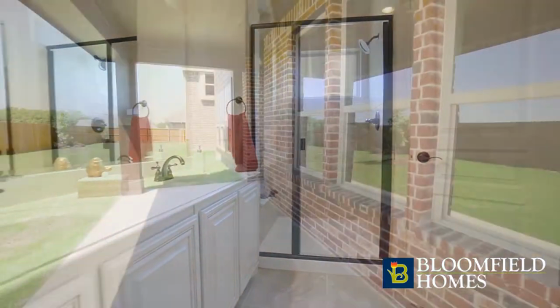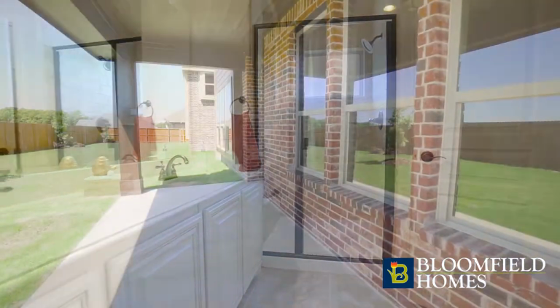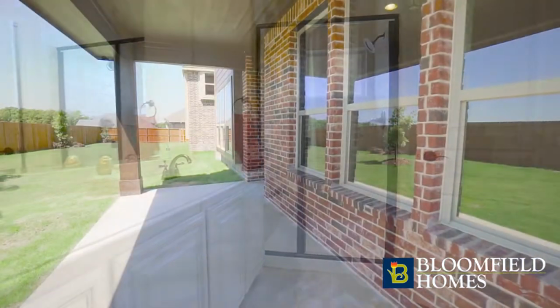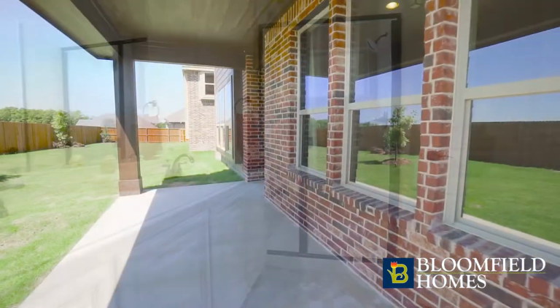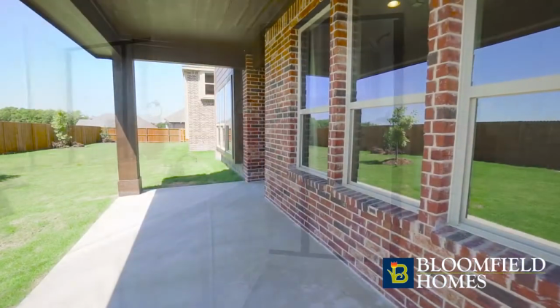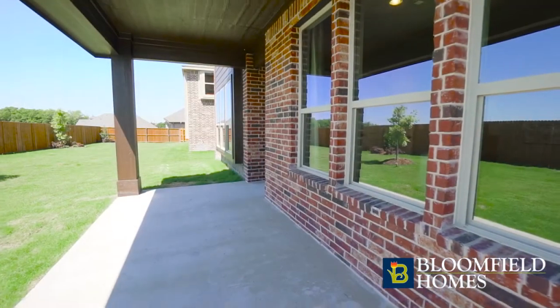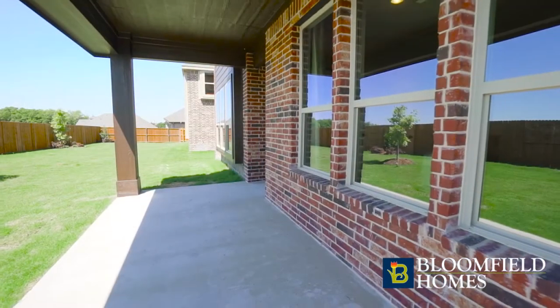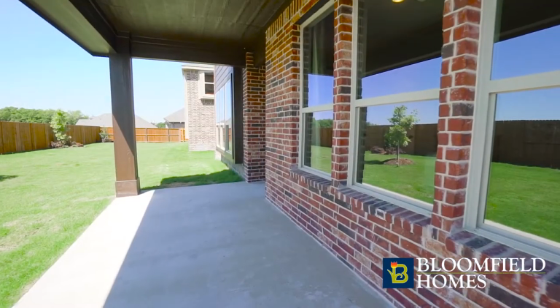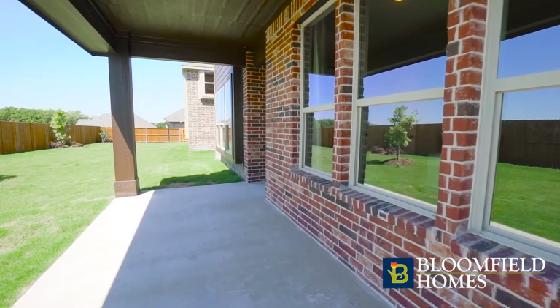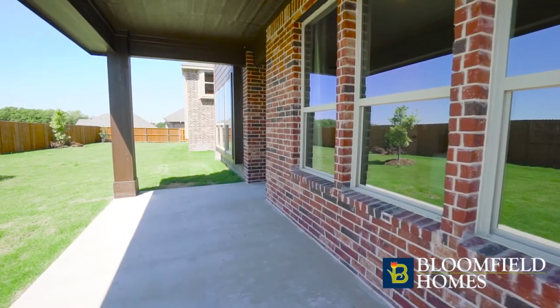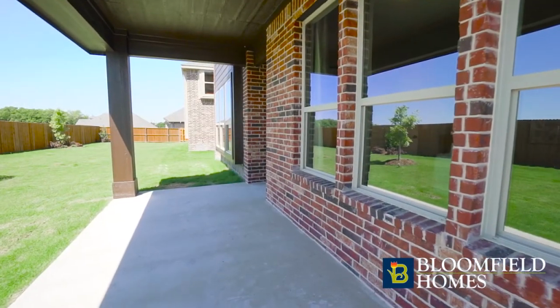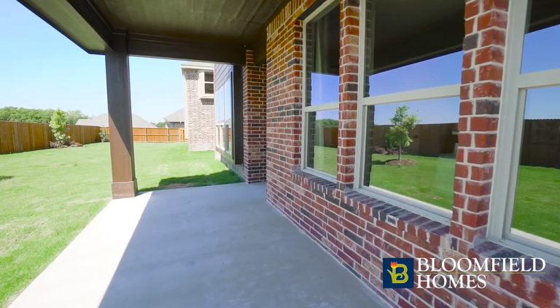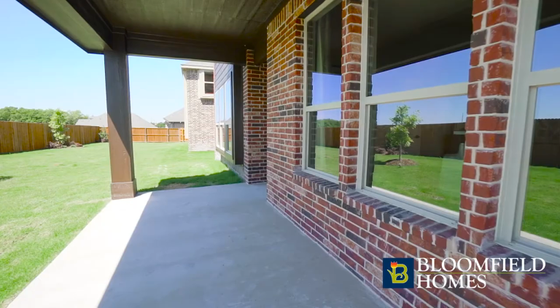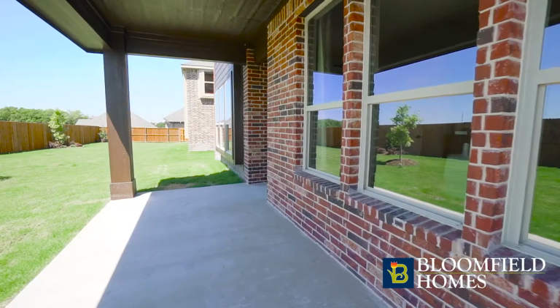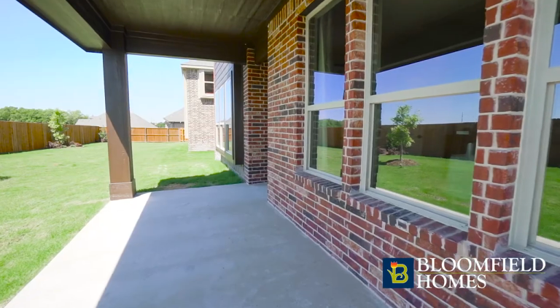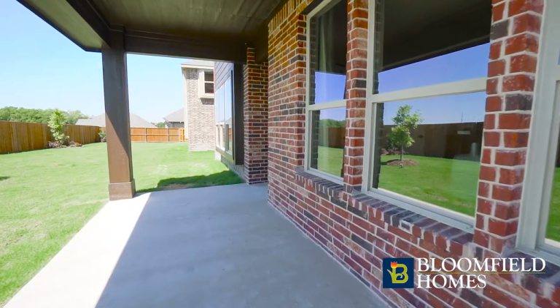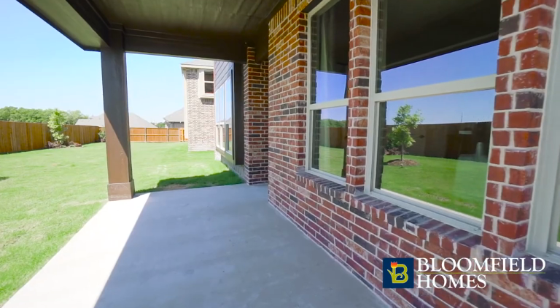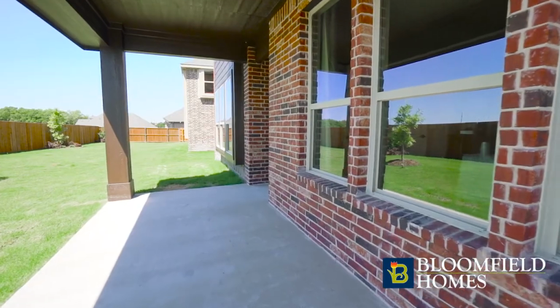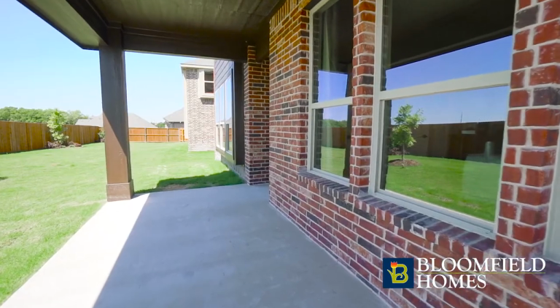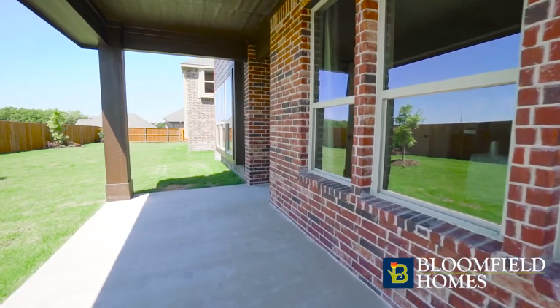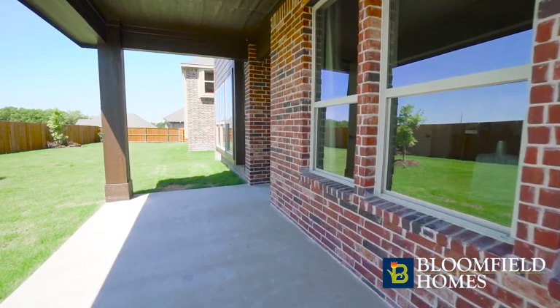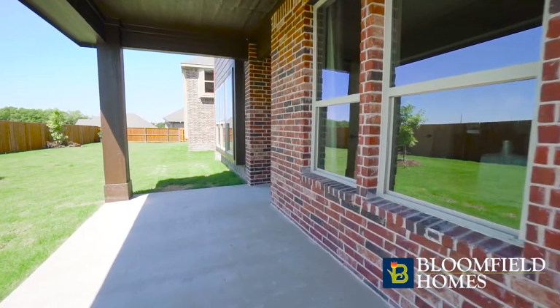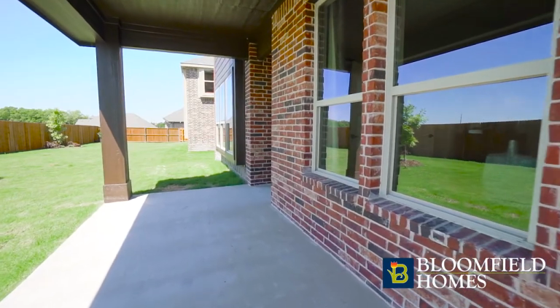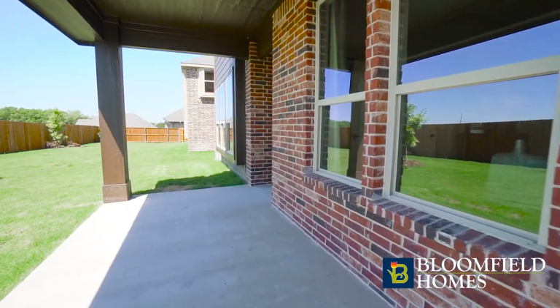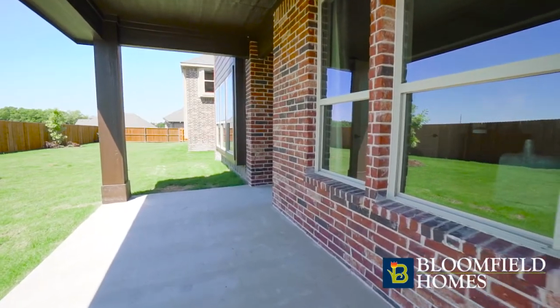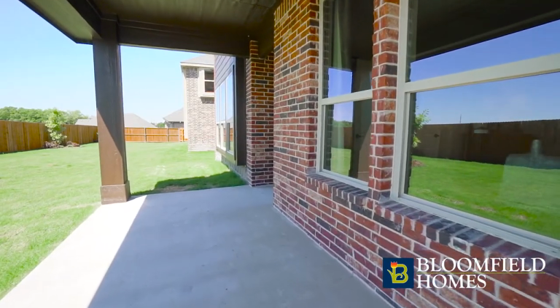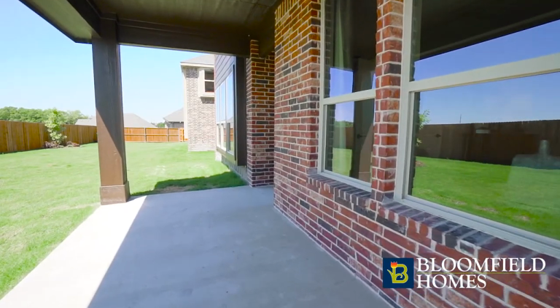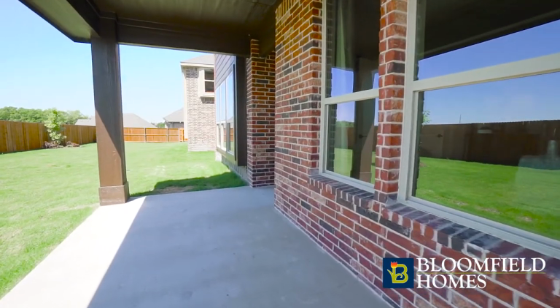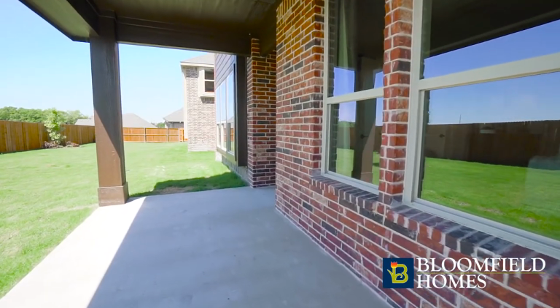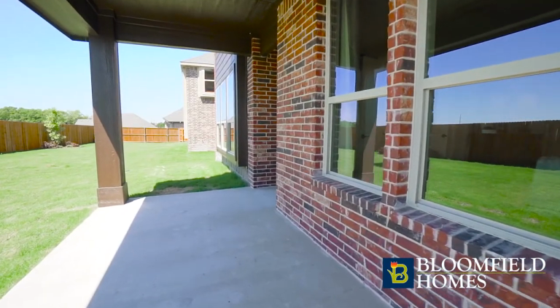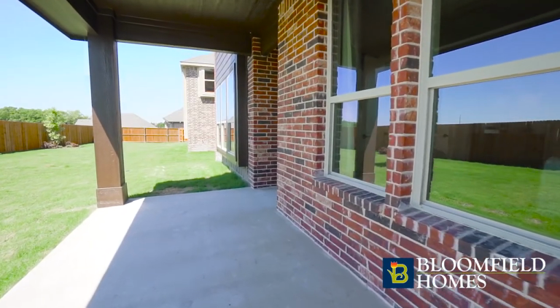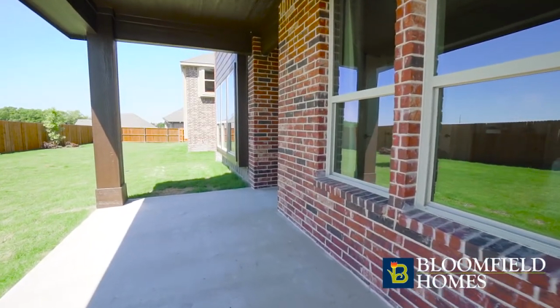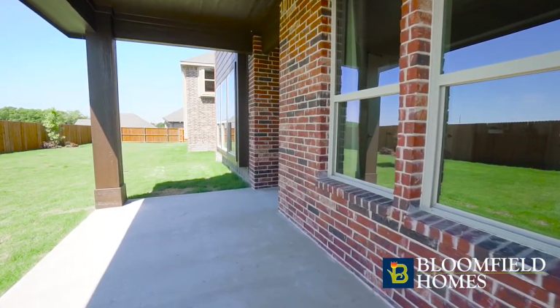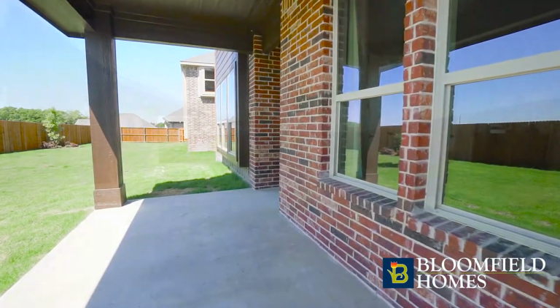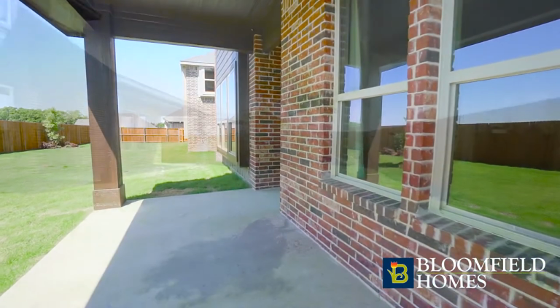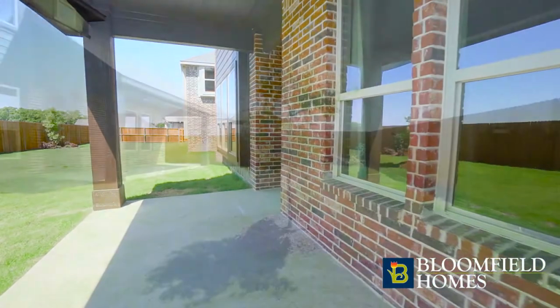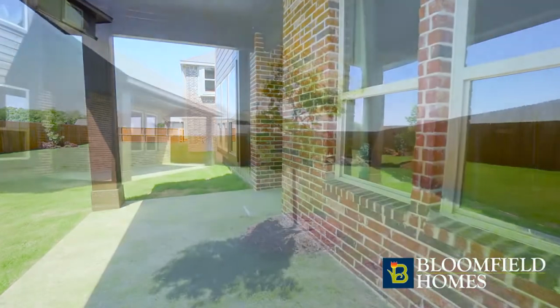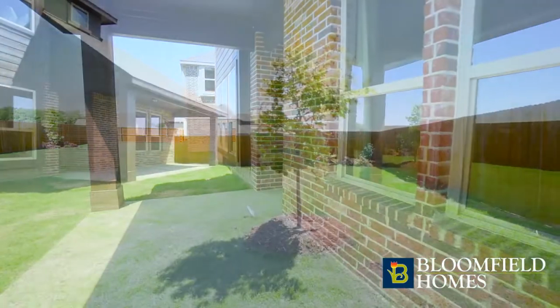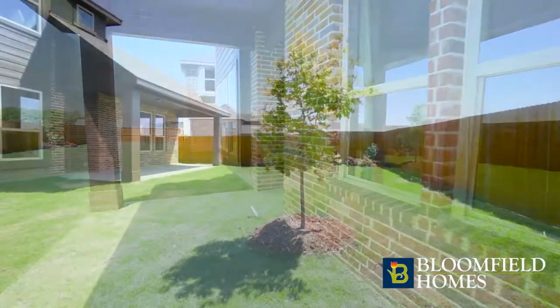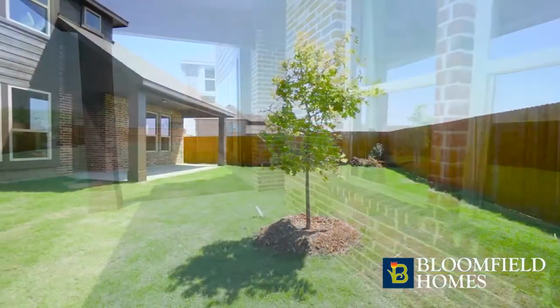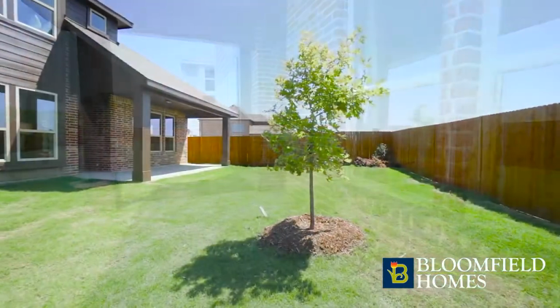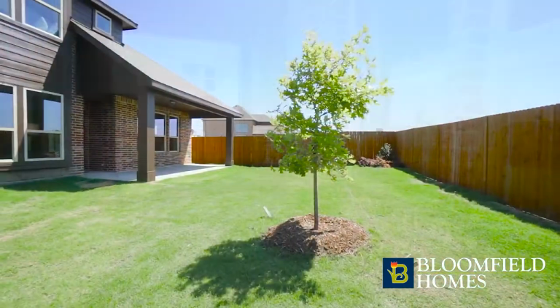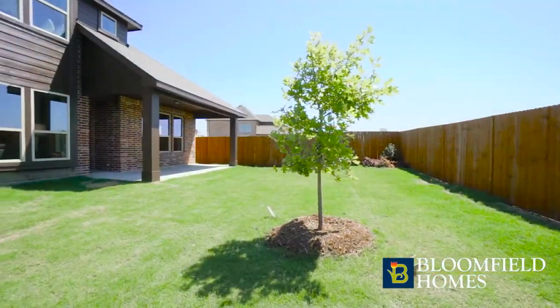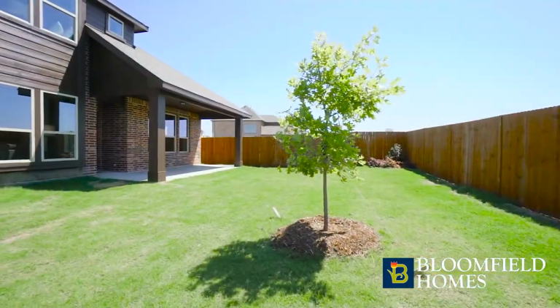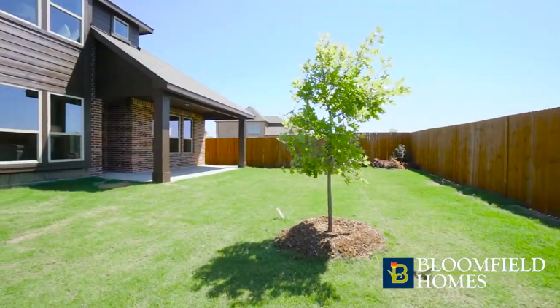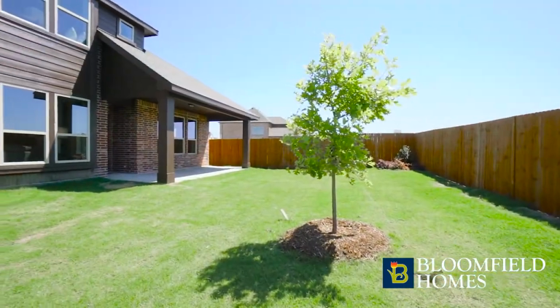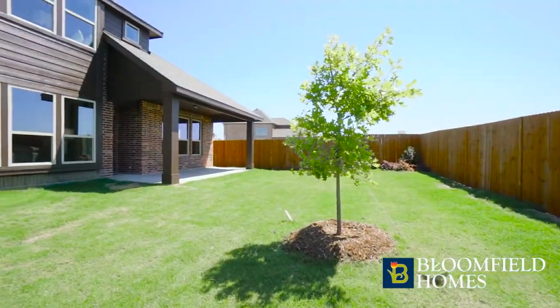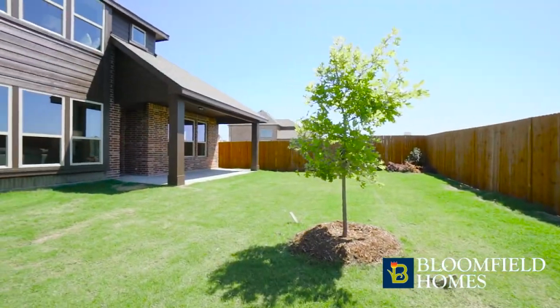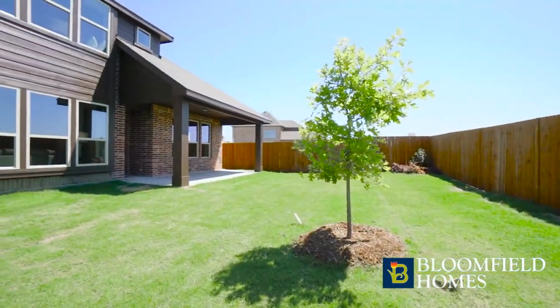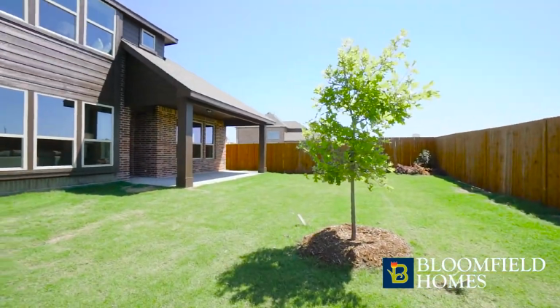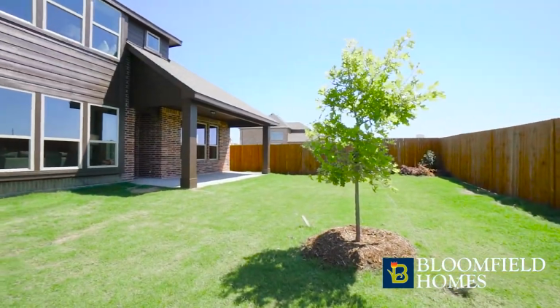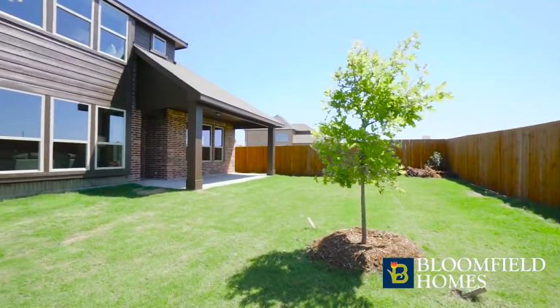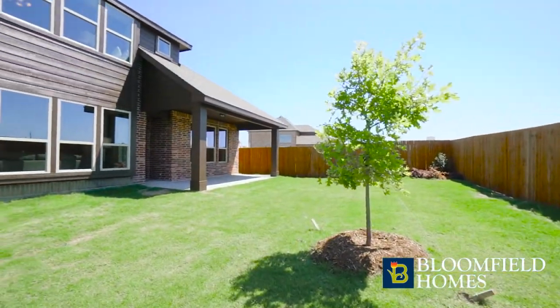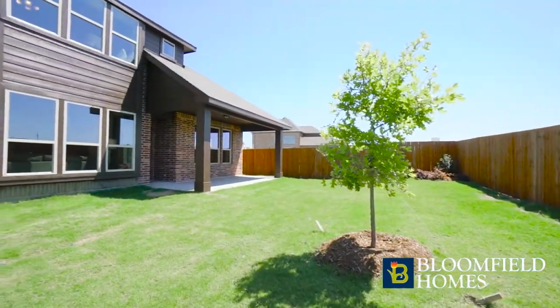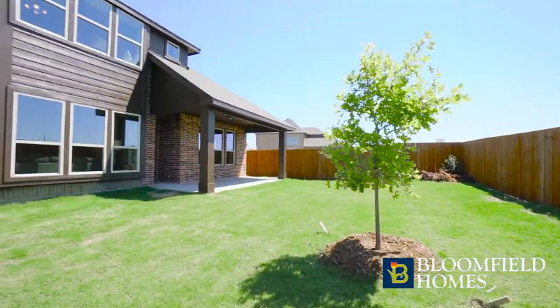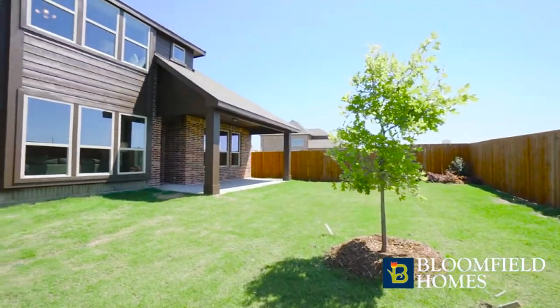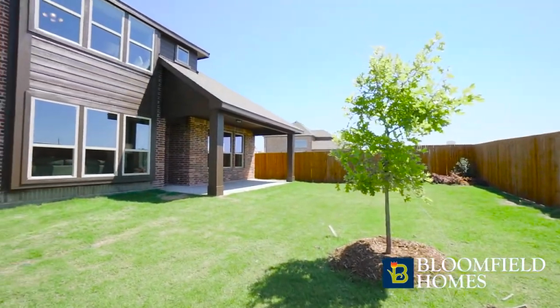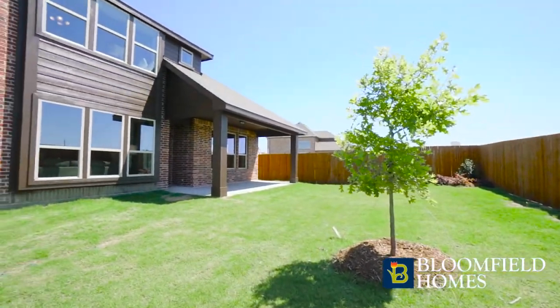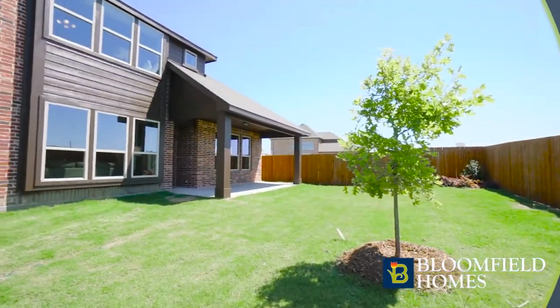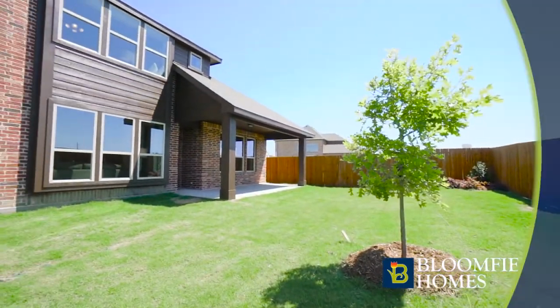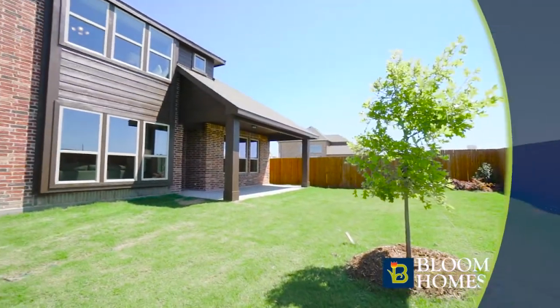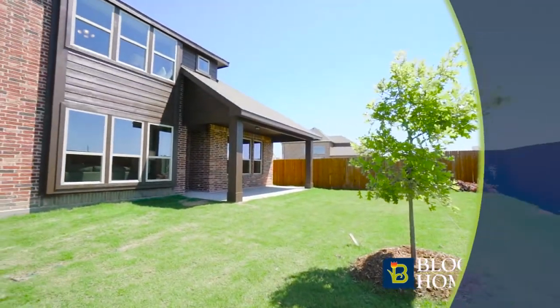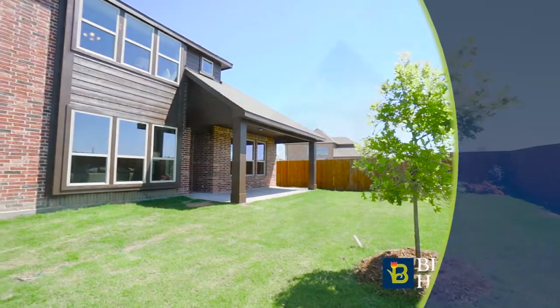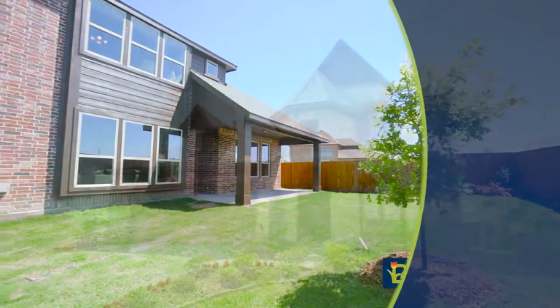Enjoy spending time outdoors under the large covered patio with plenty of room for a grill and living area.